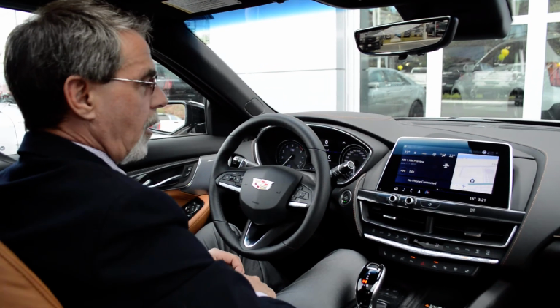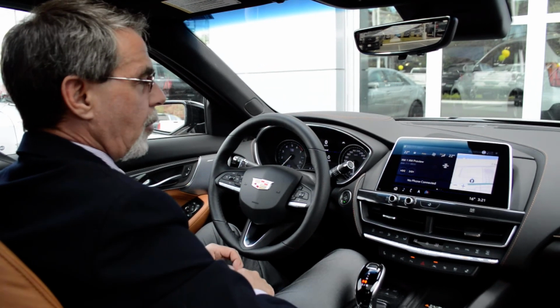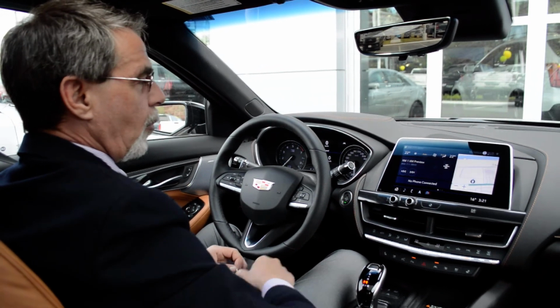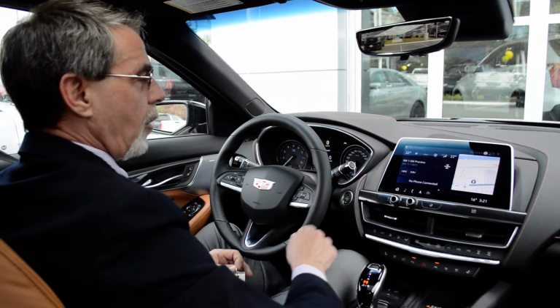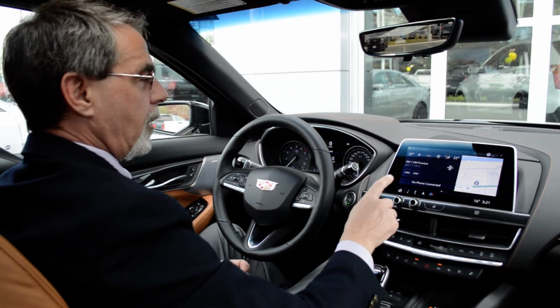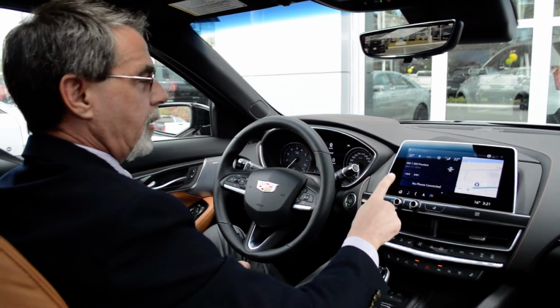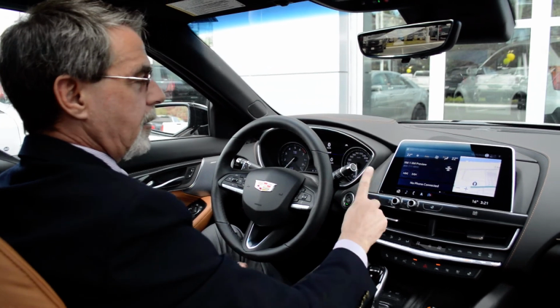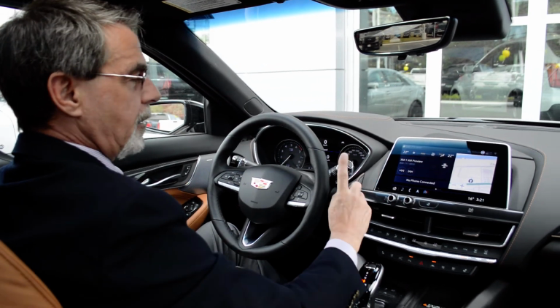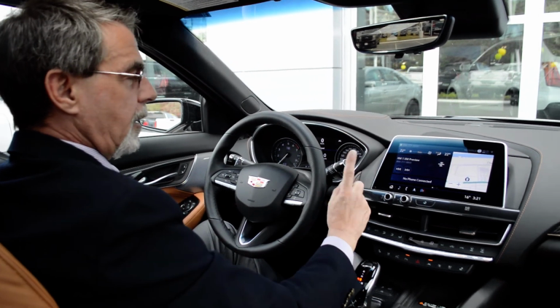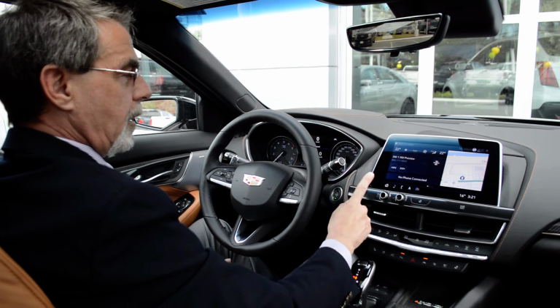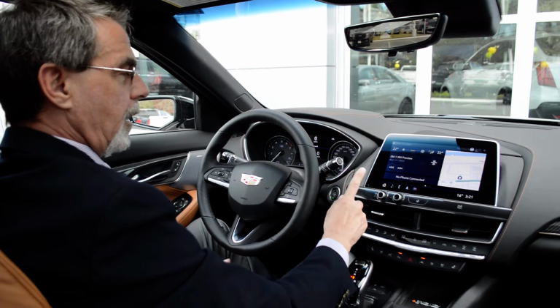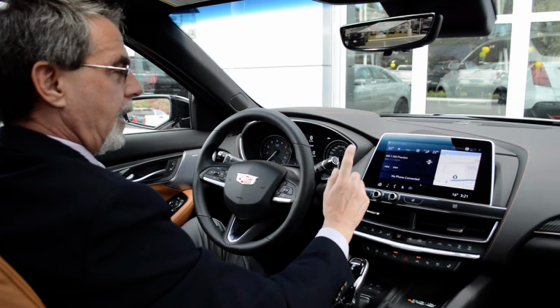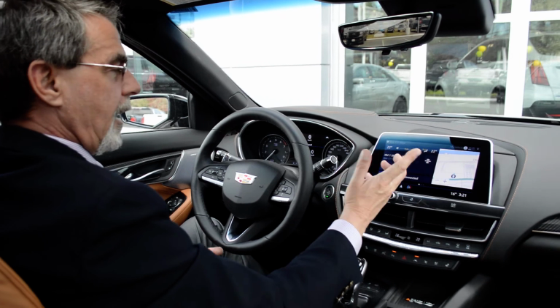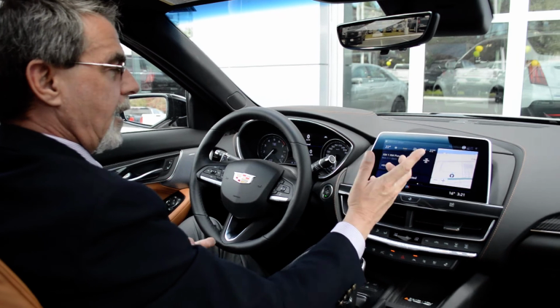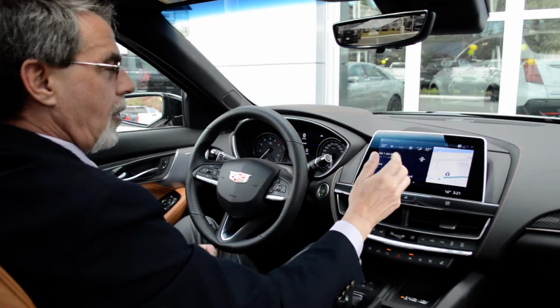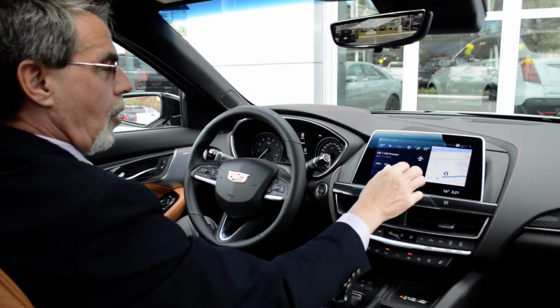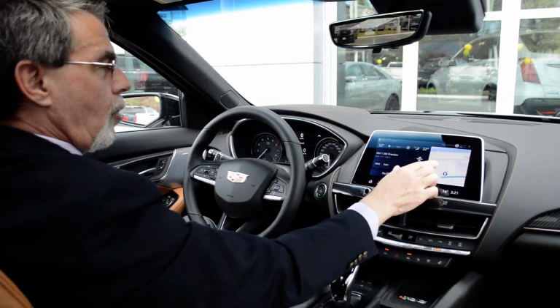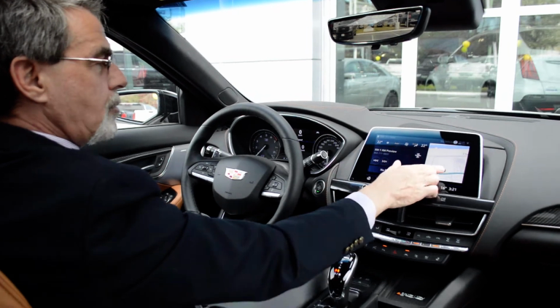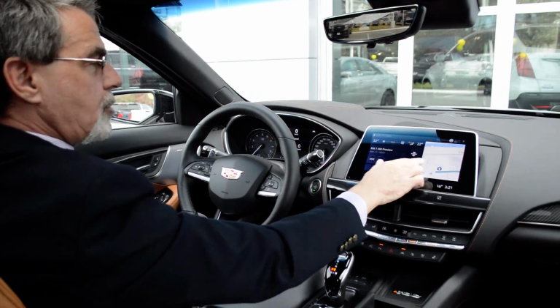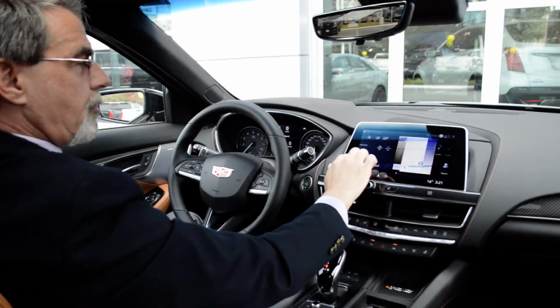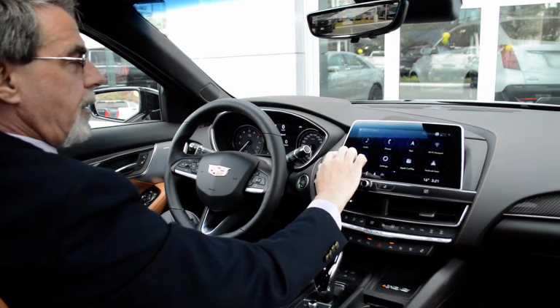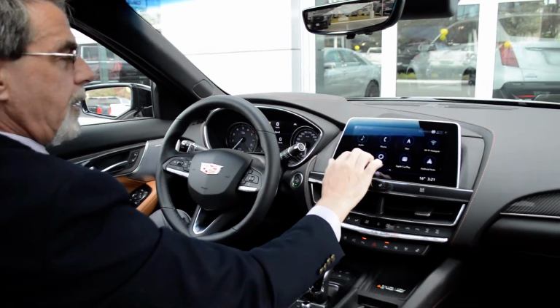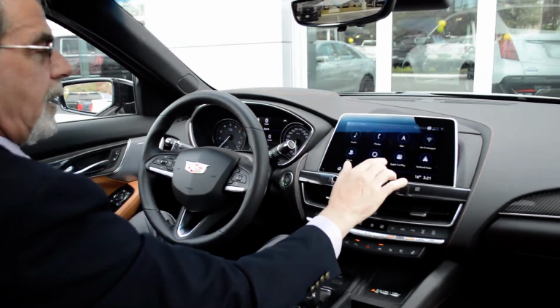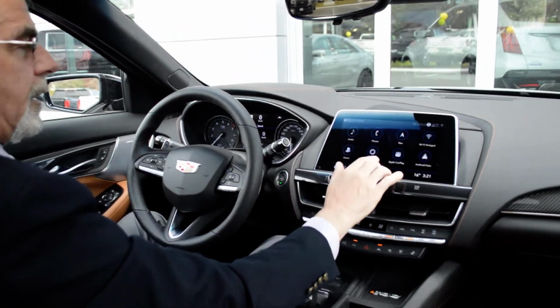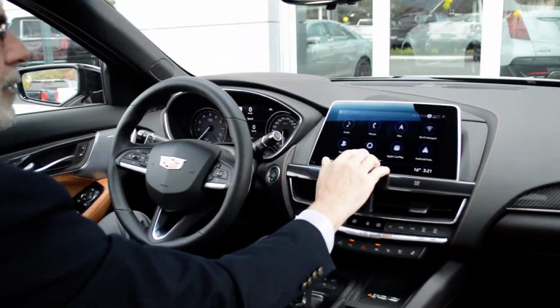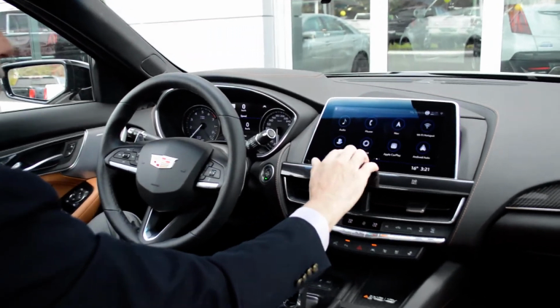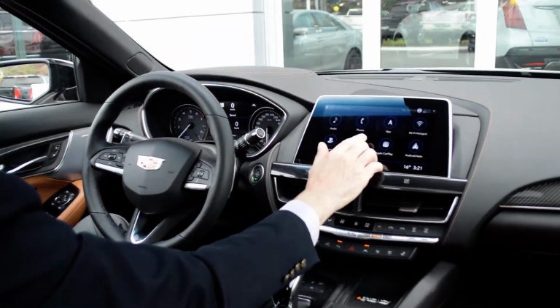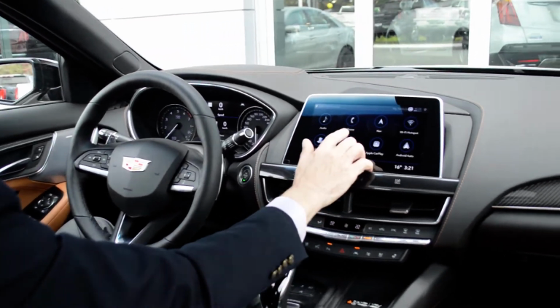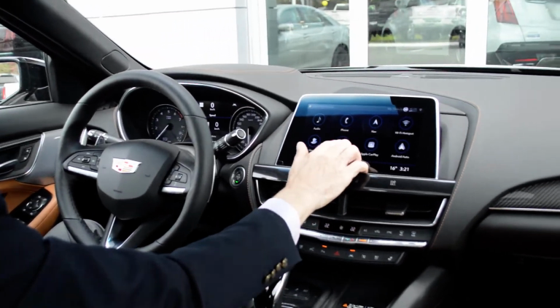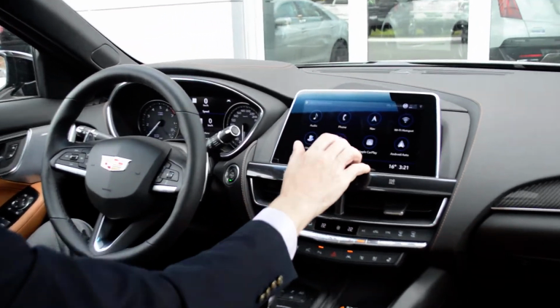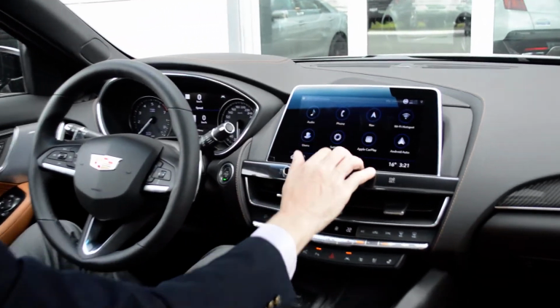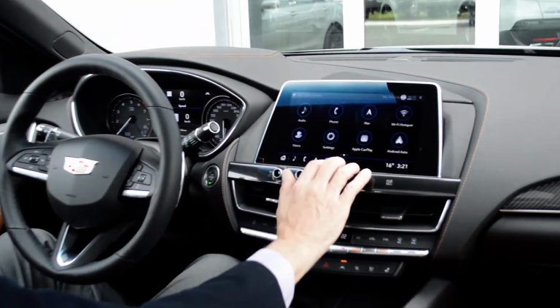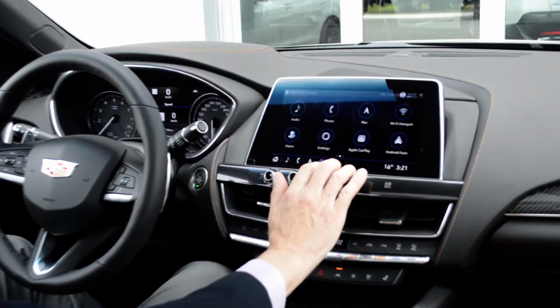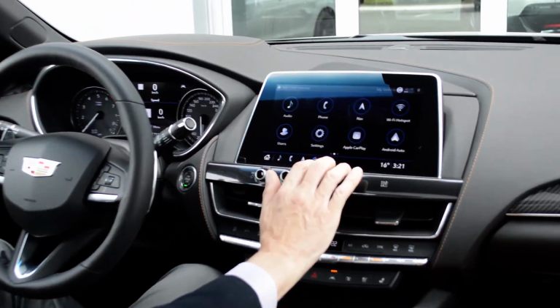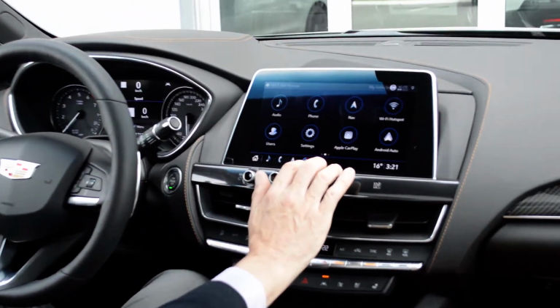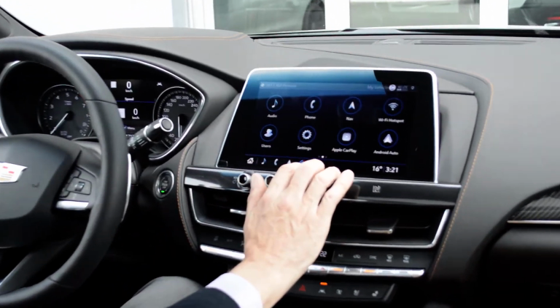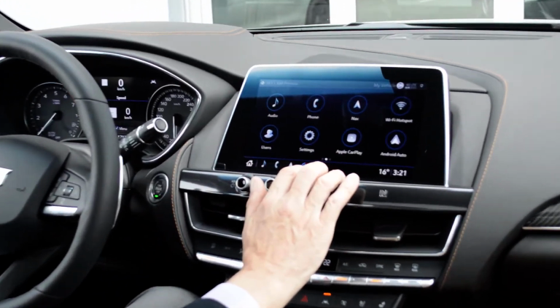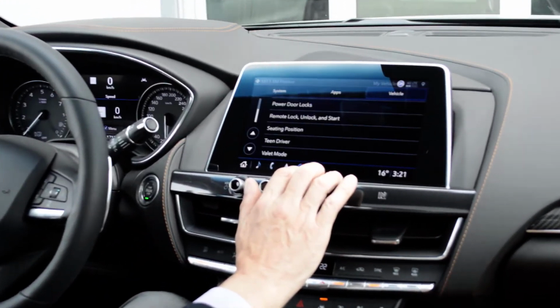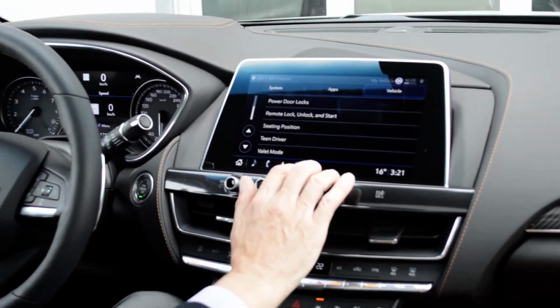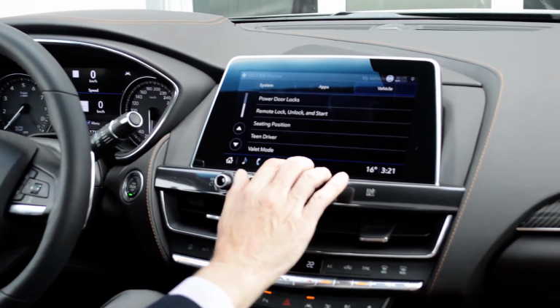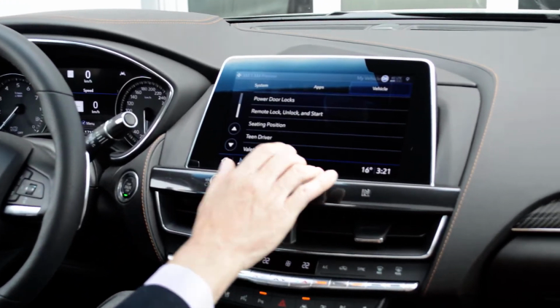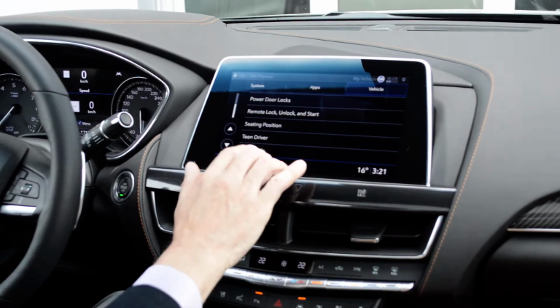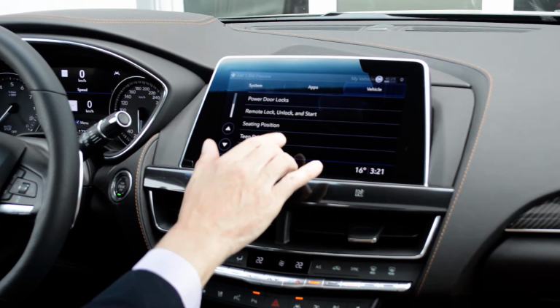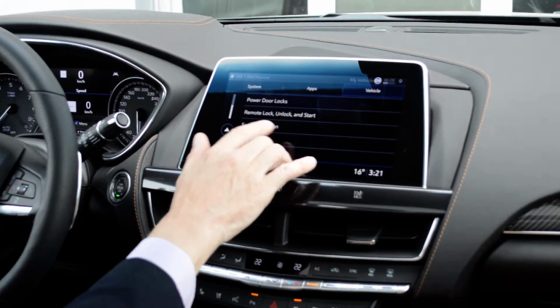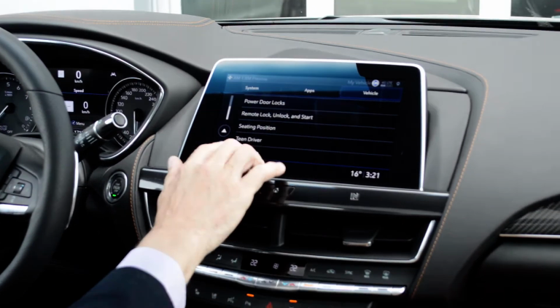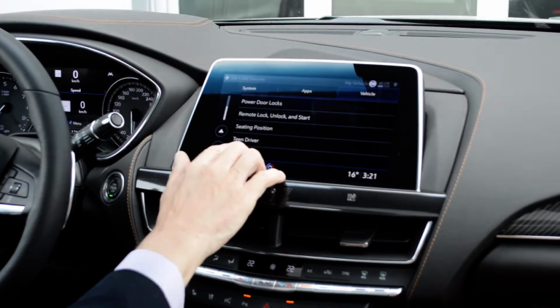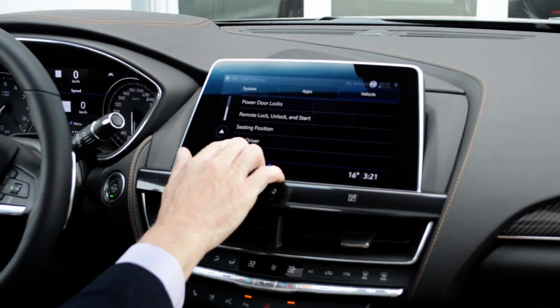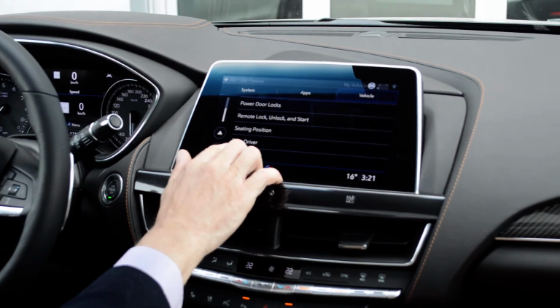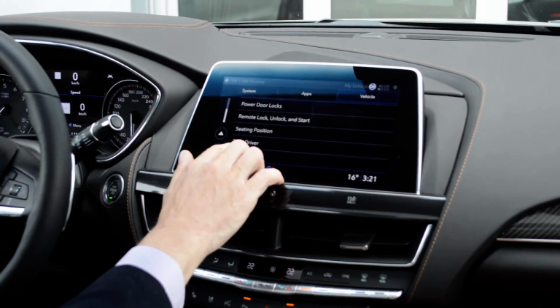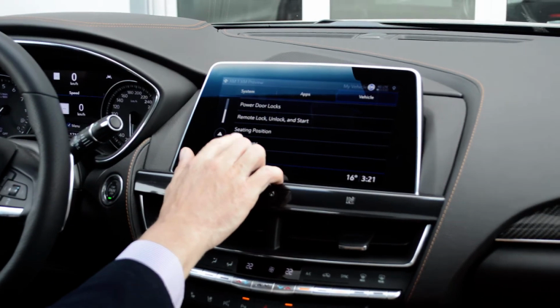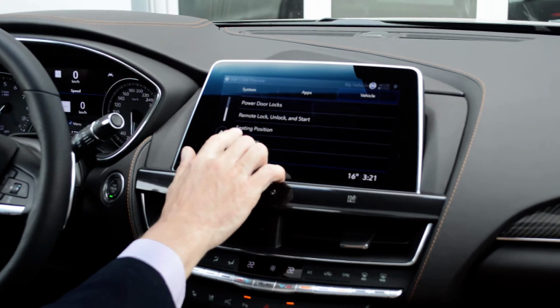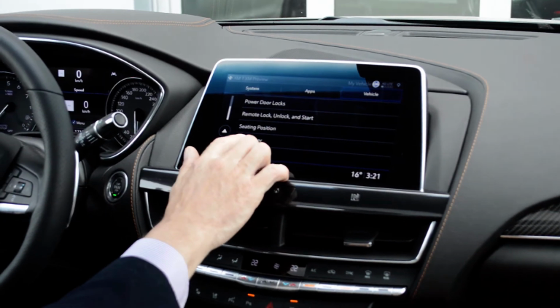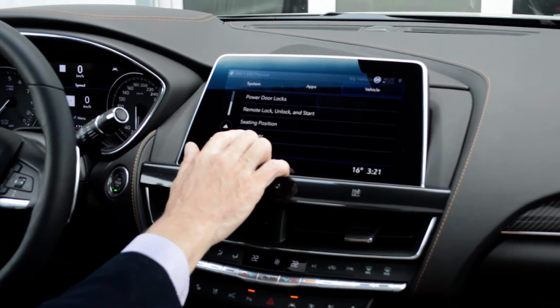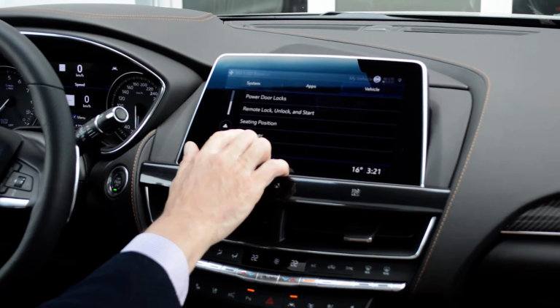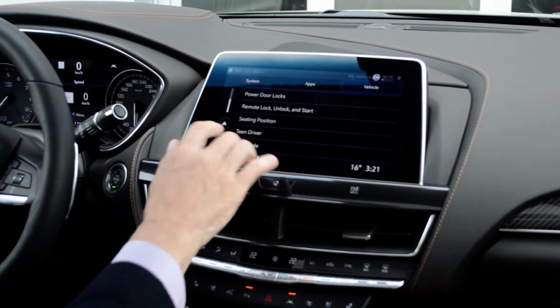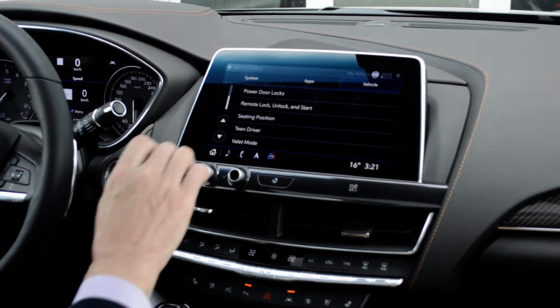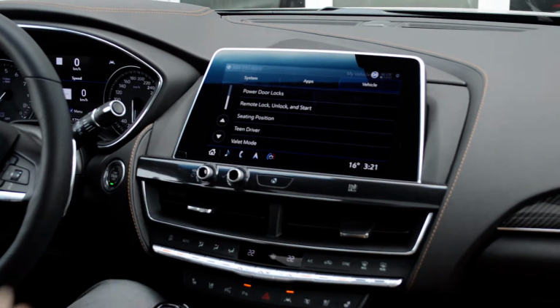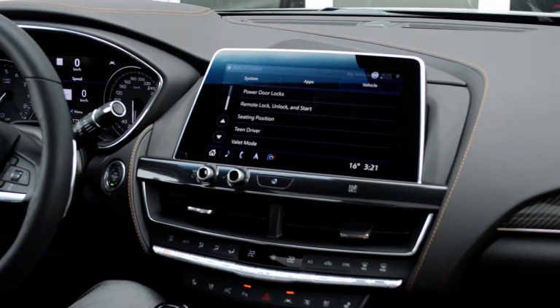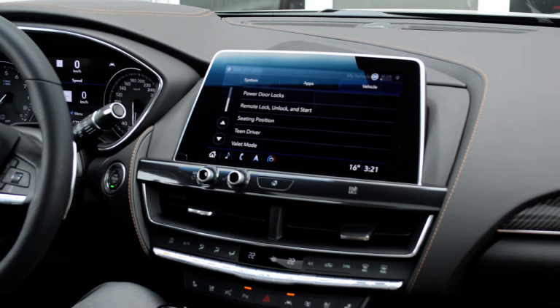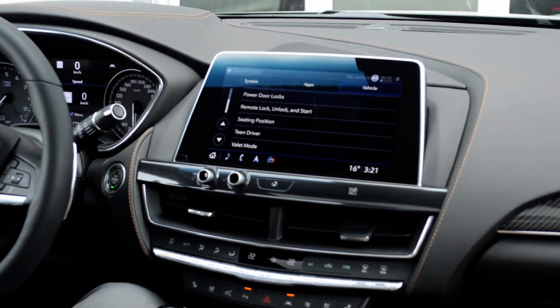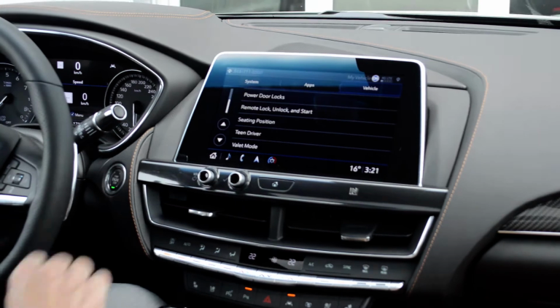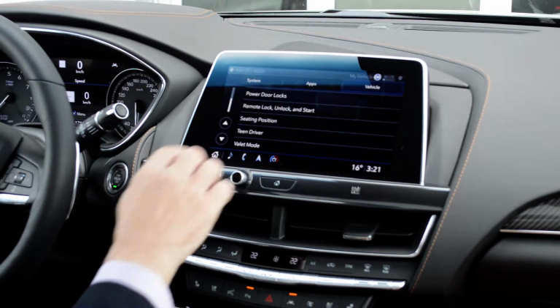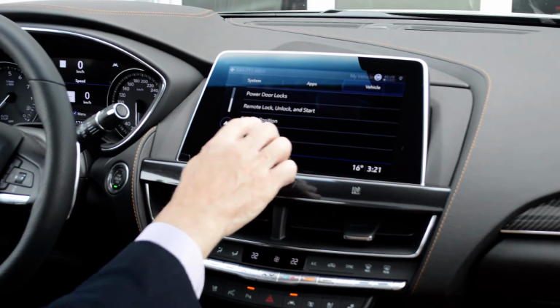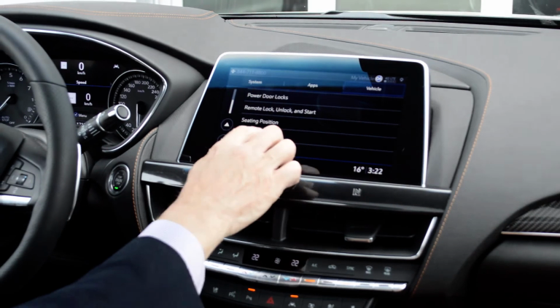Number one, home screen, into vehicle settings, all the way down, and into Teen Driver.